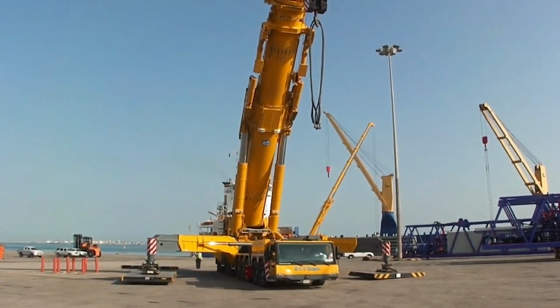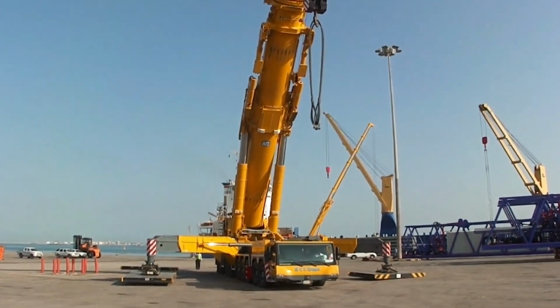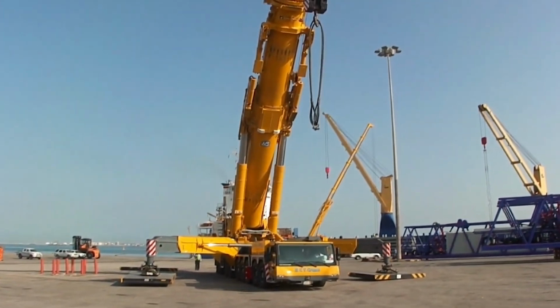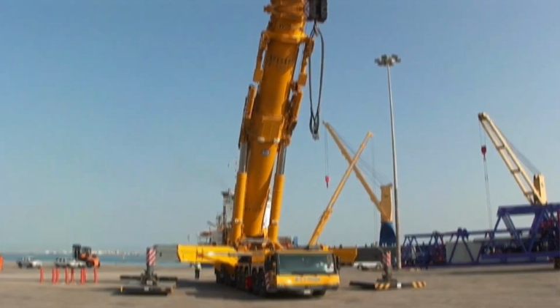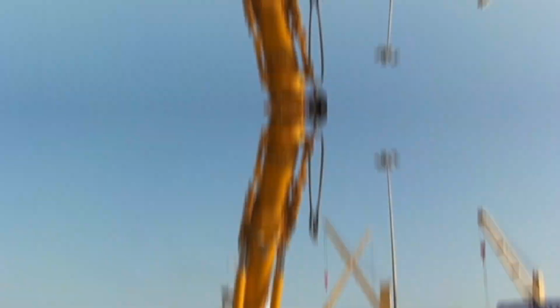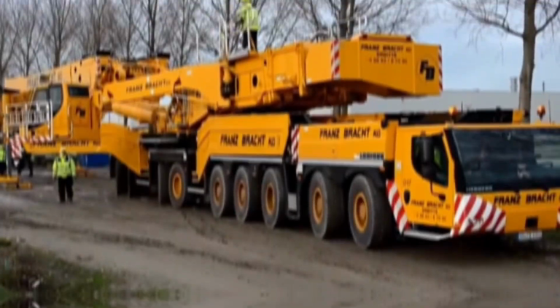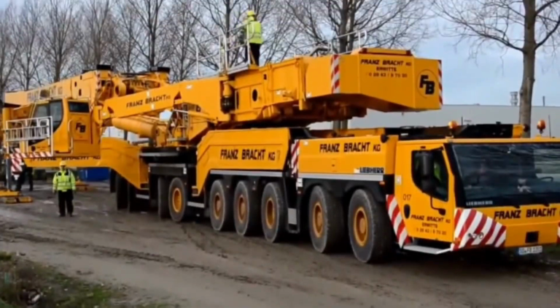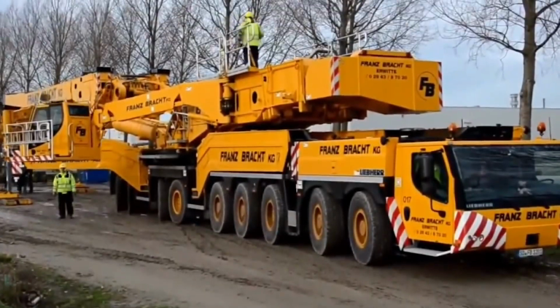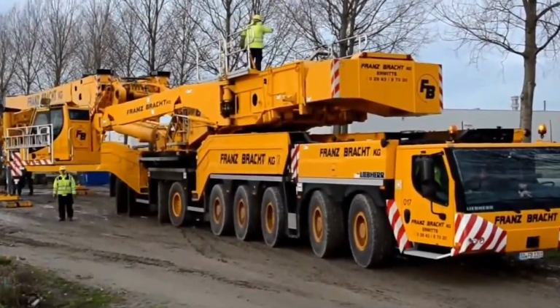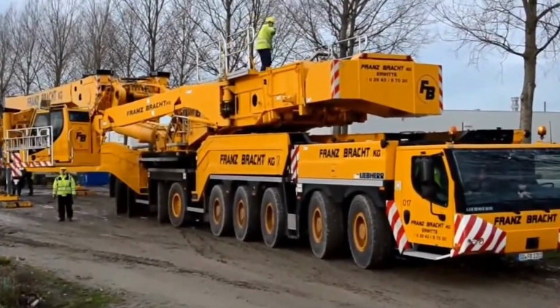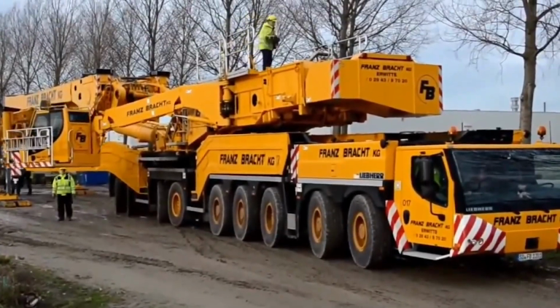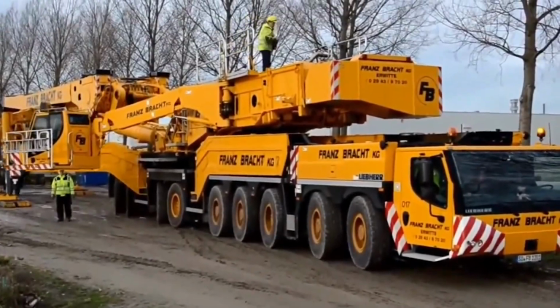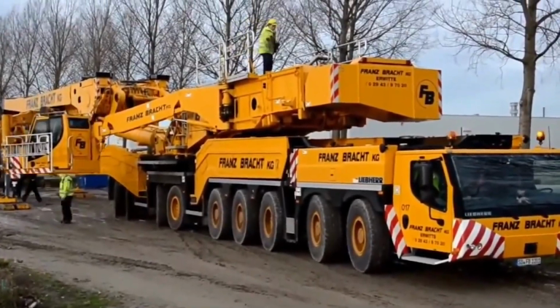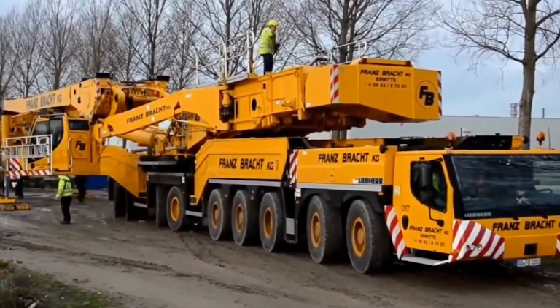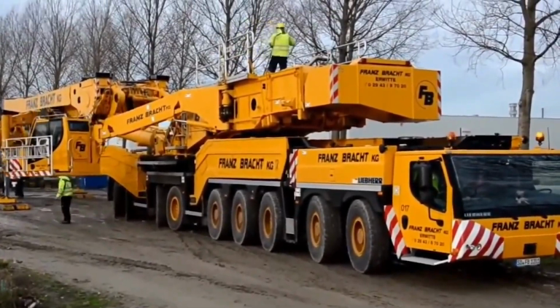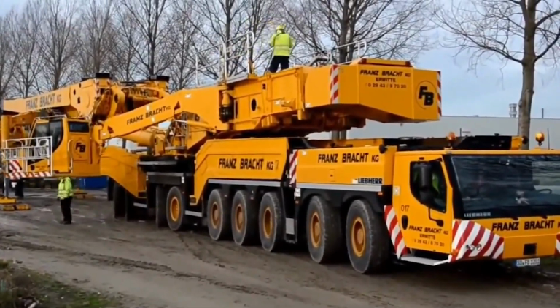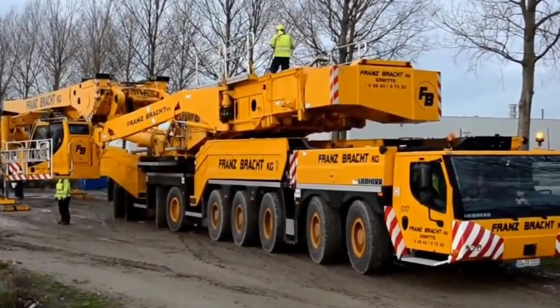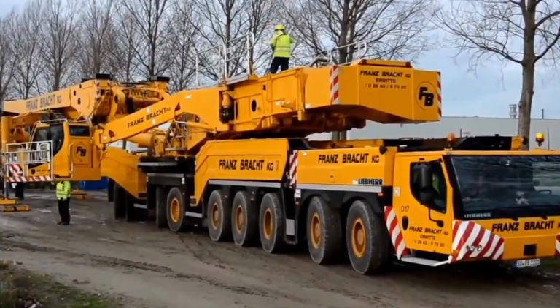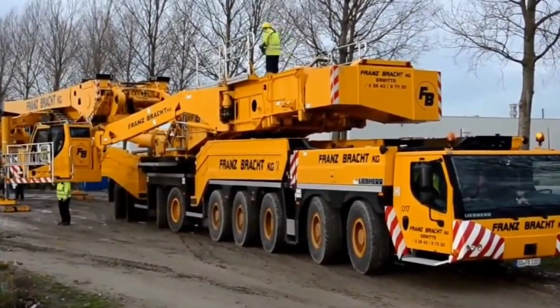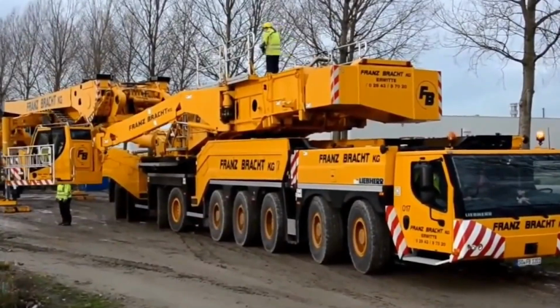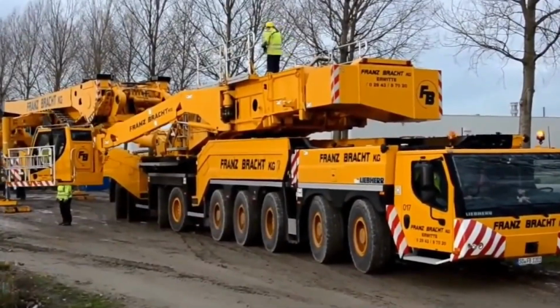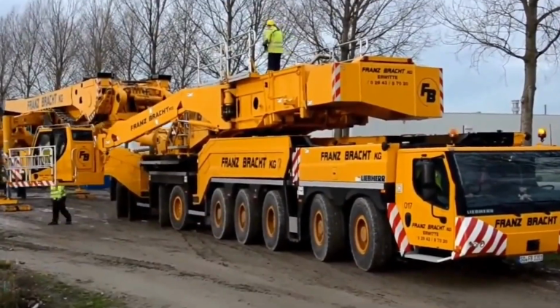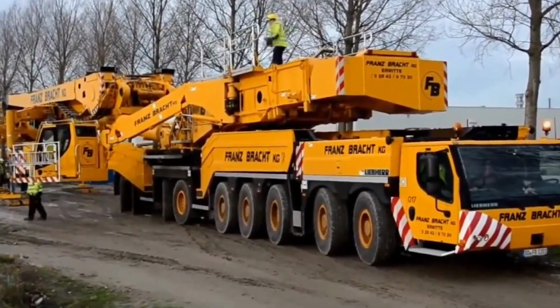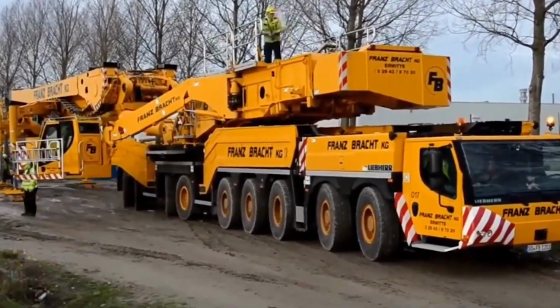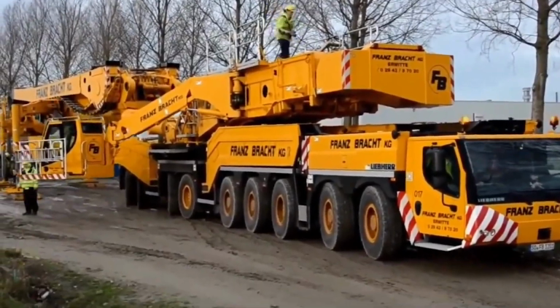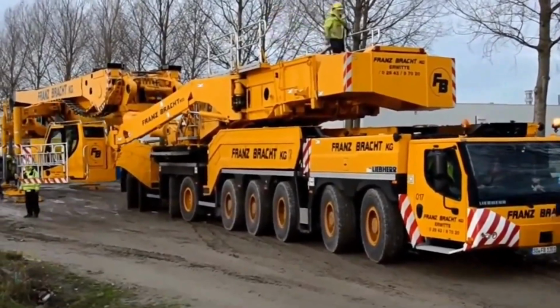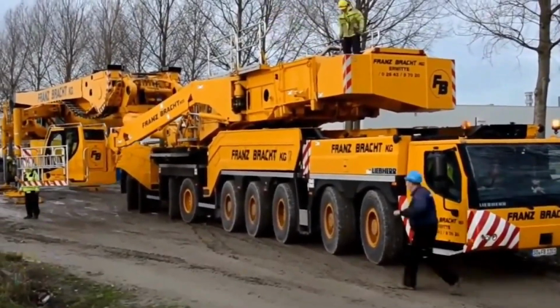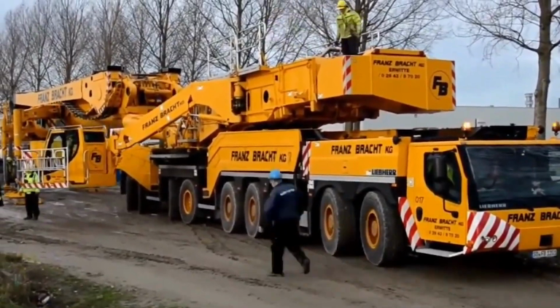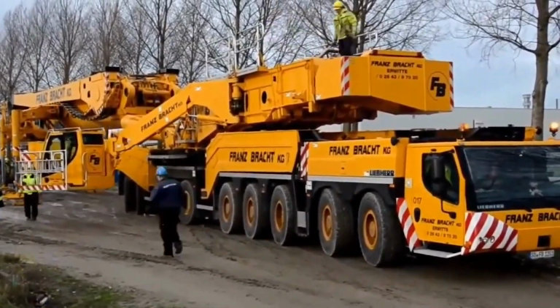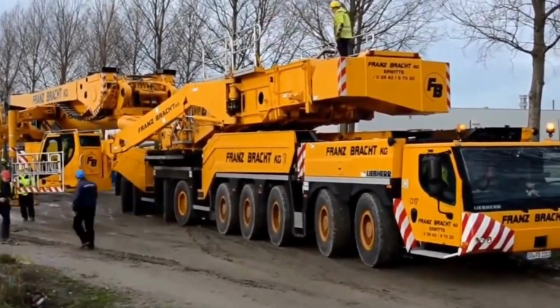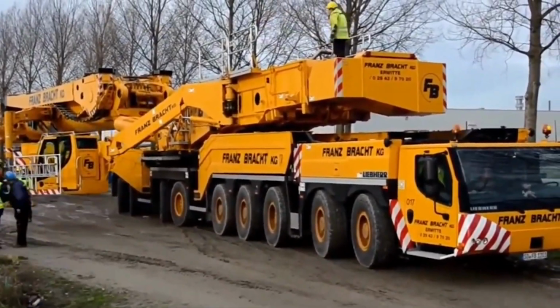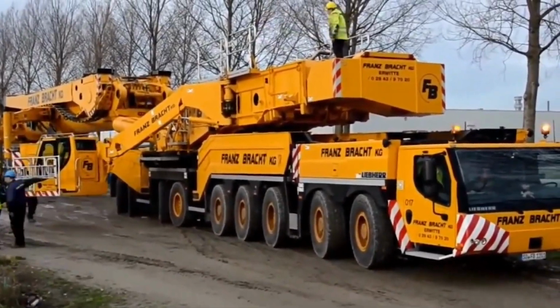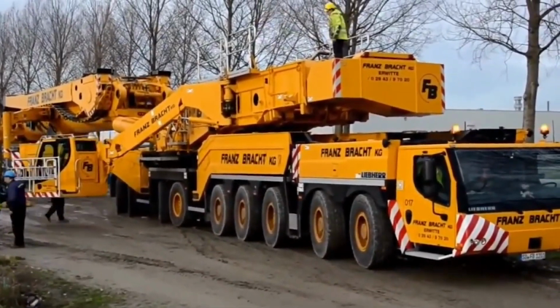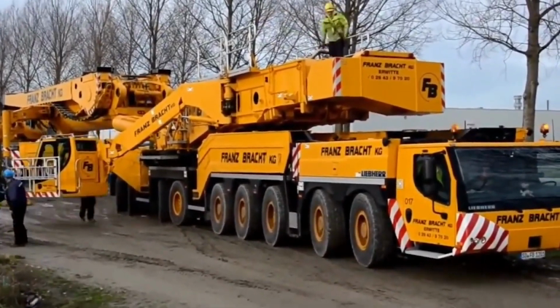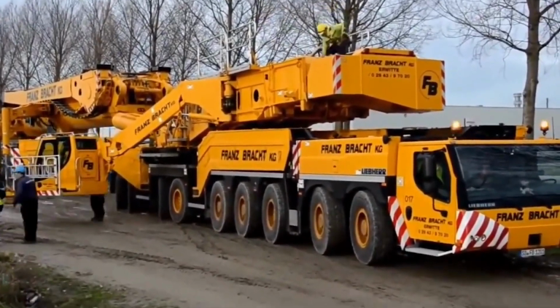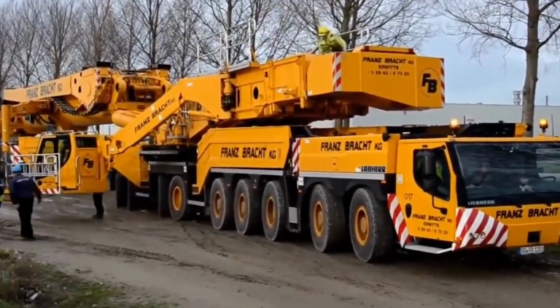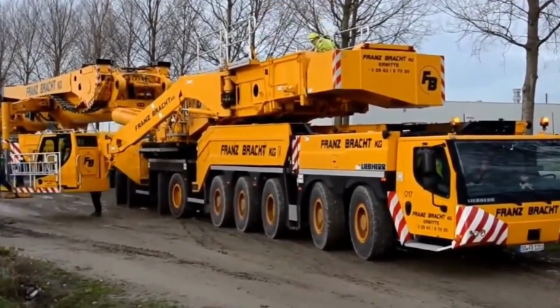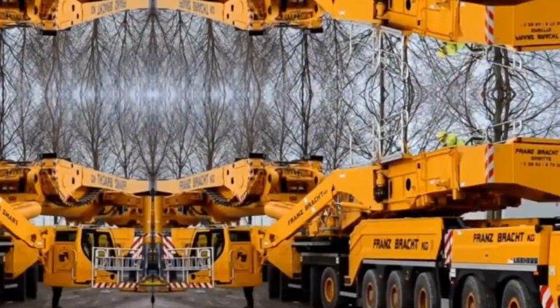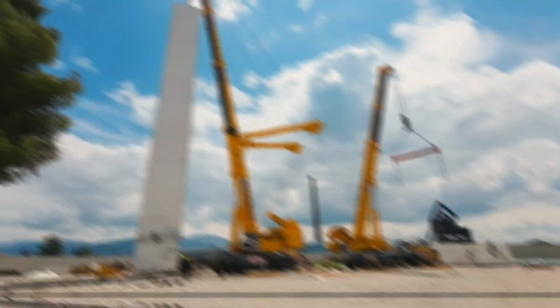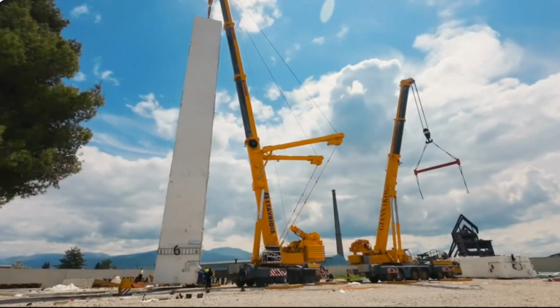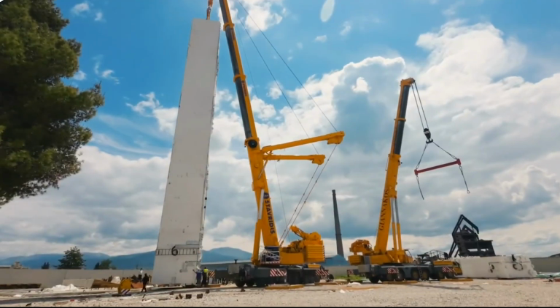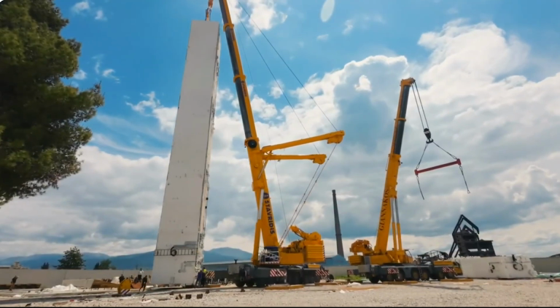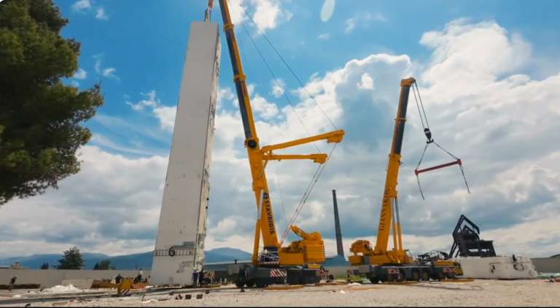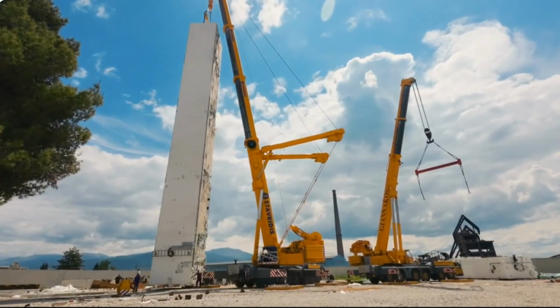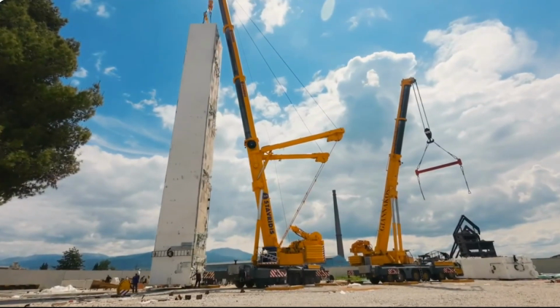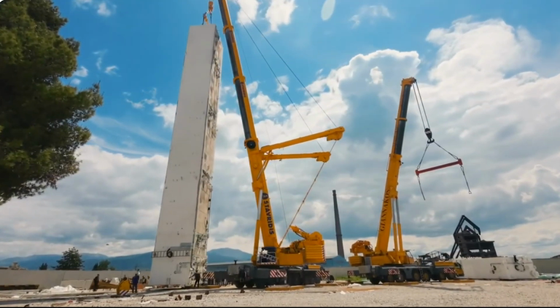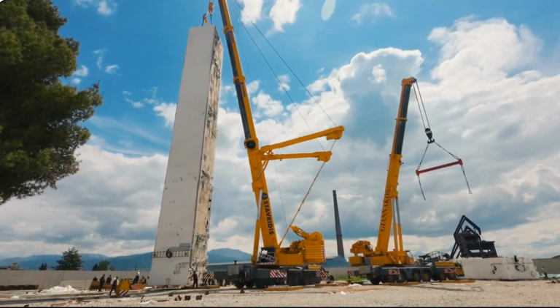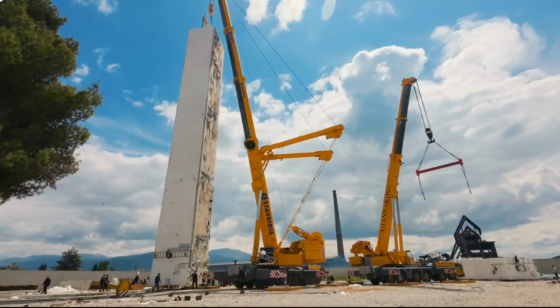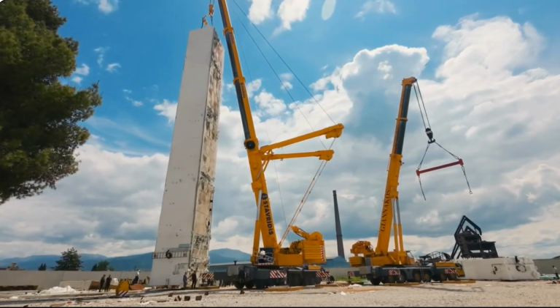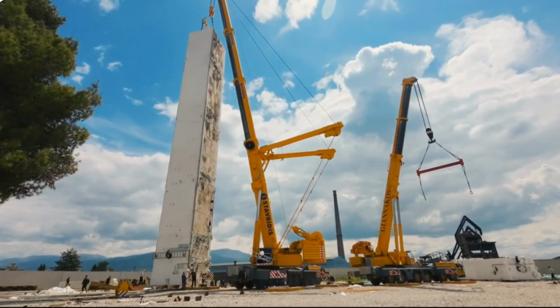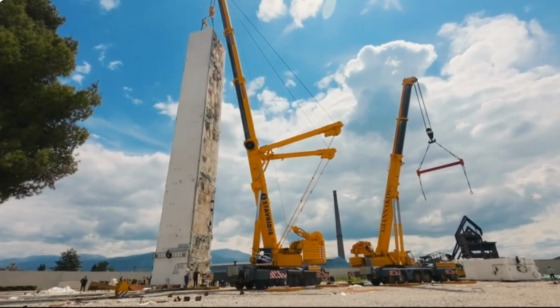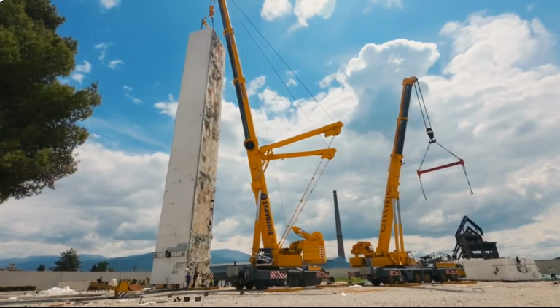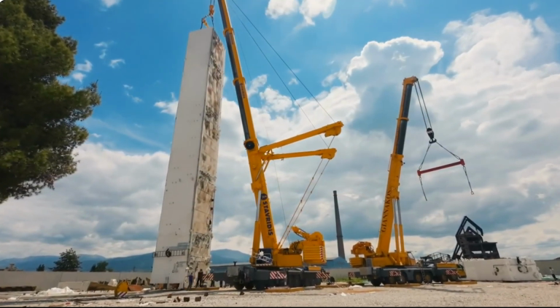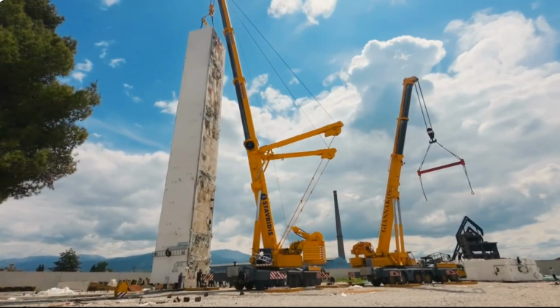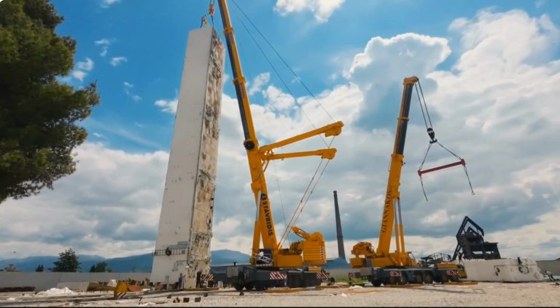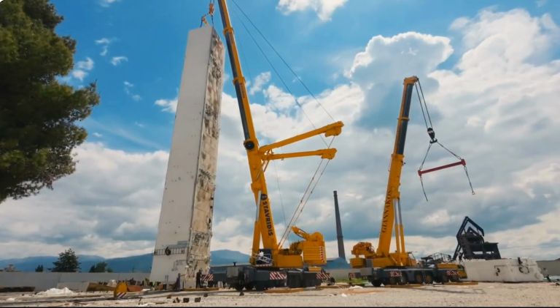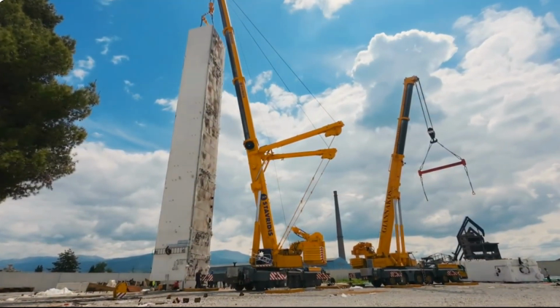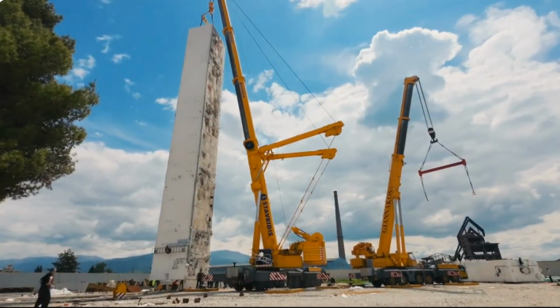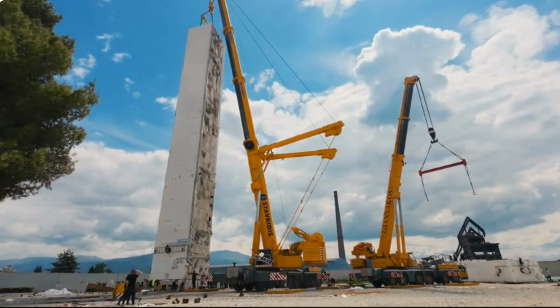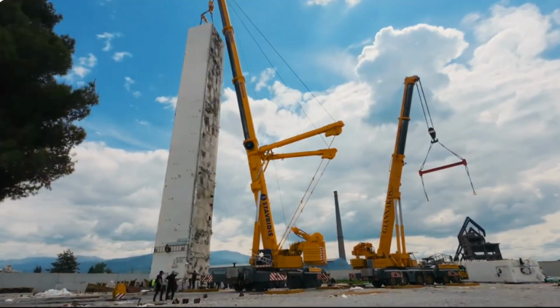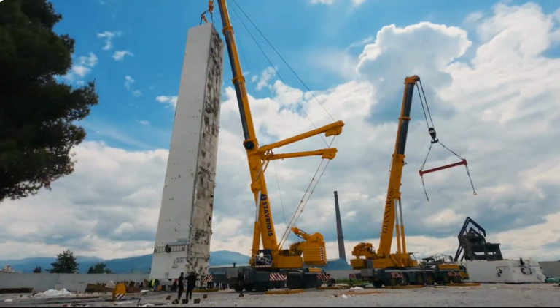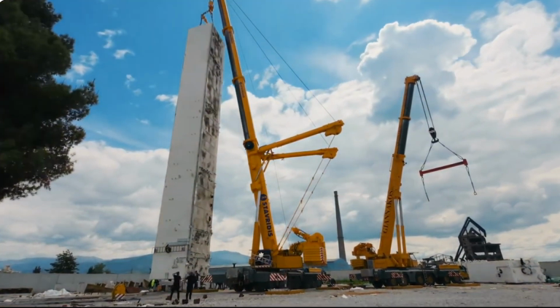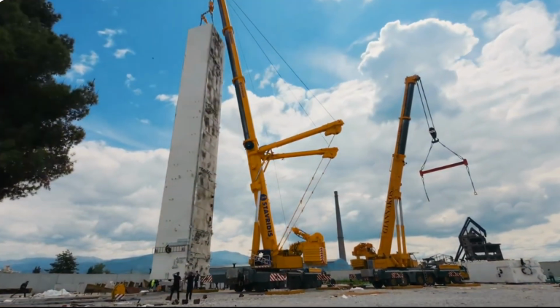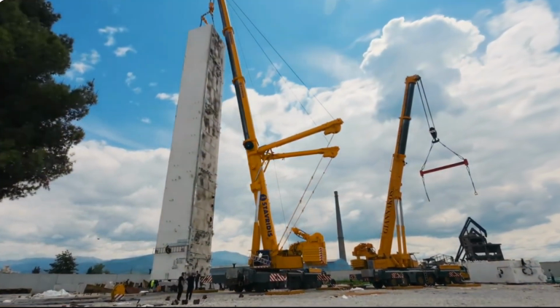But let's start off with some of the smaller giants on this list, like the LTM 1500 8.1.